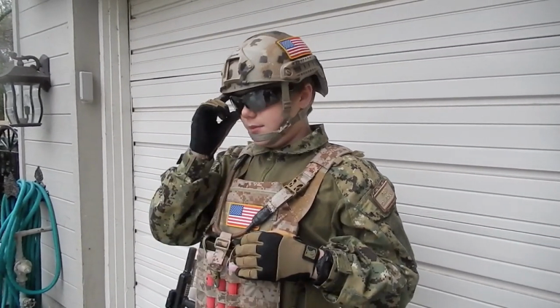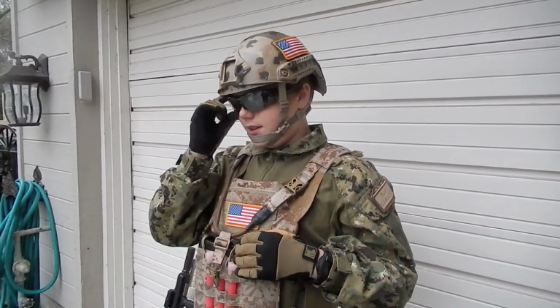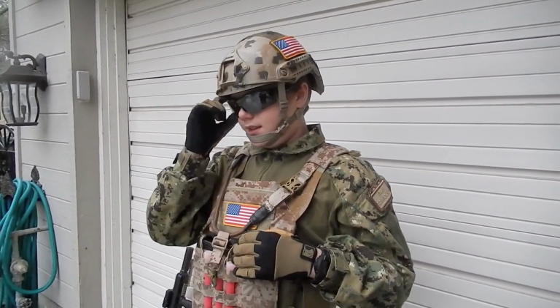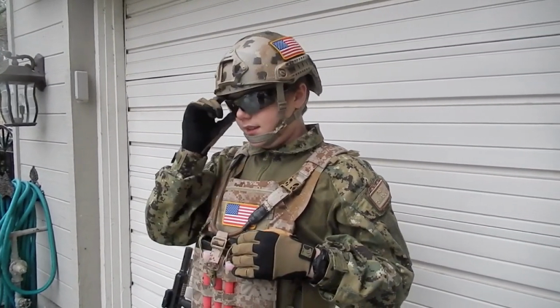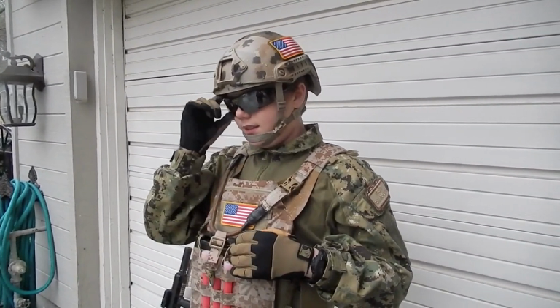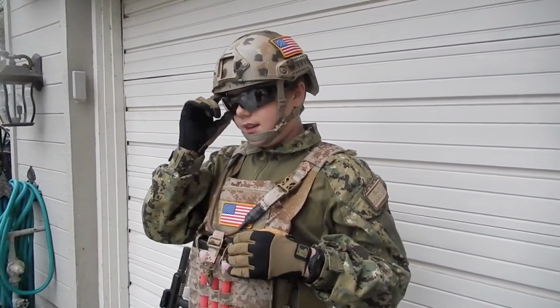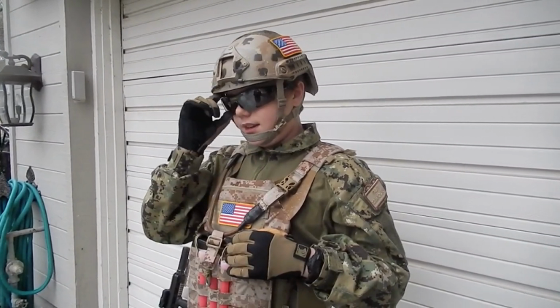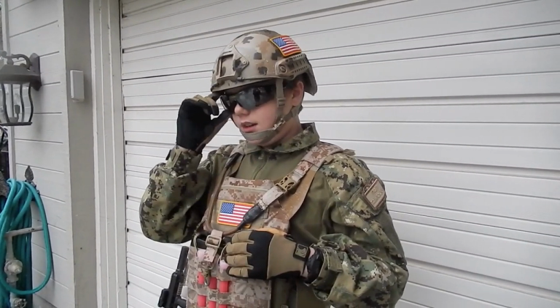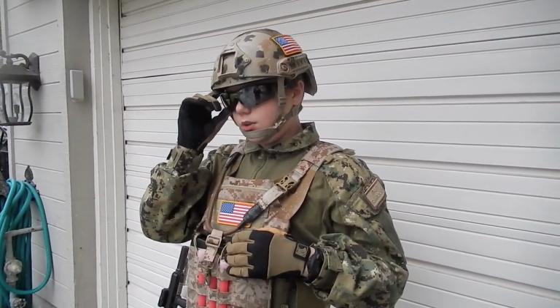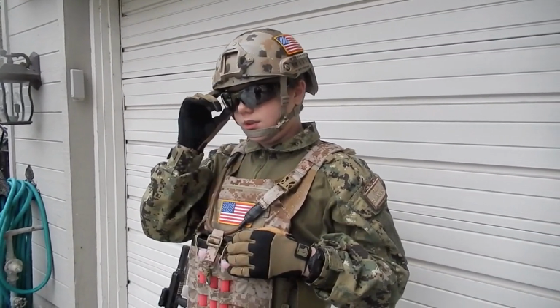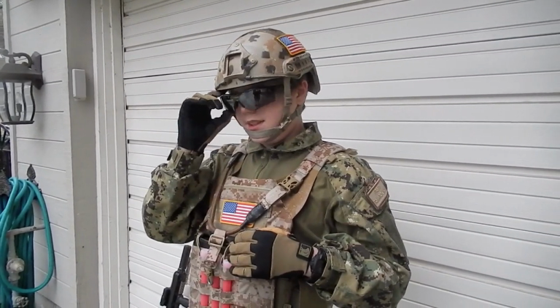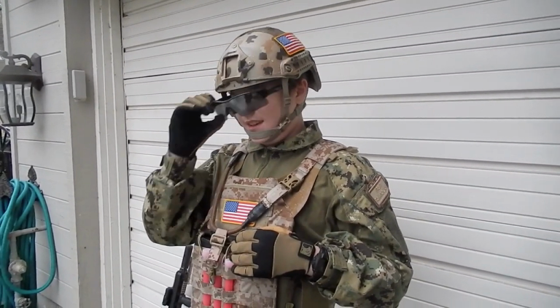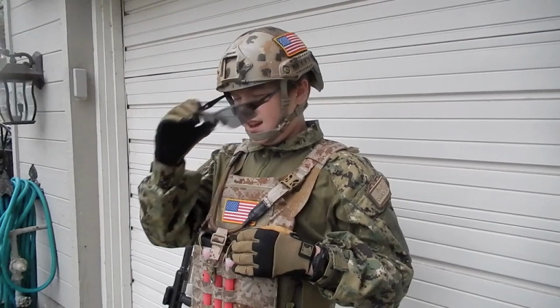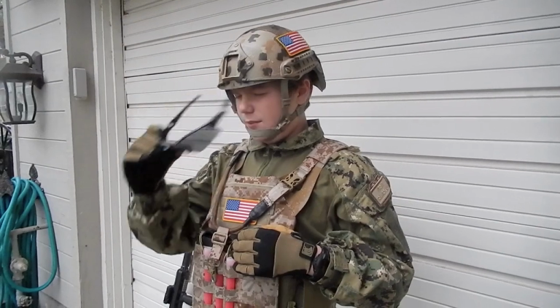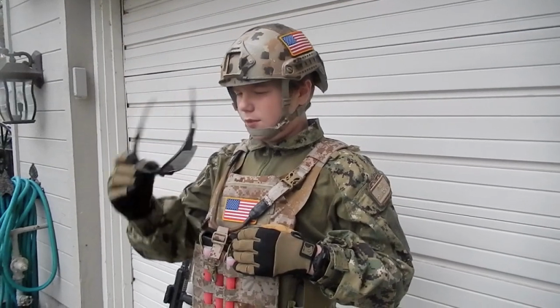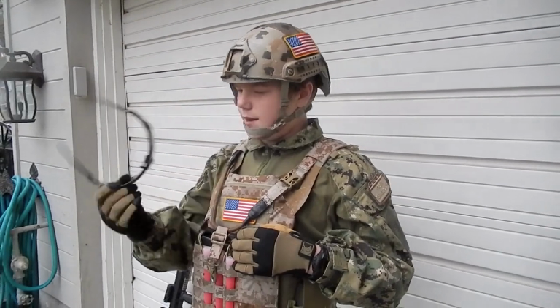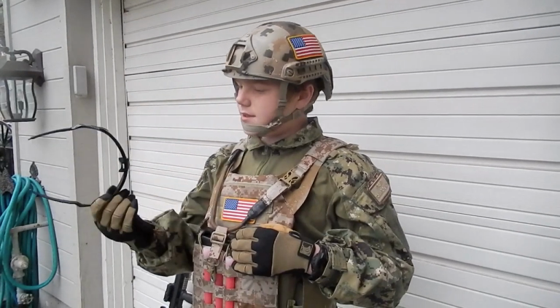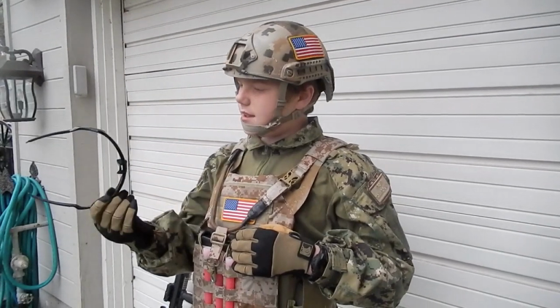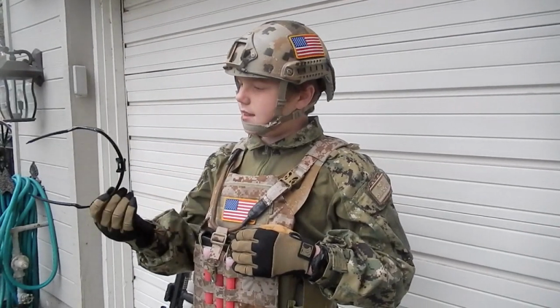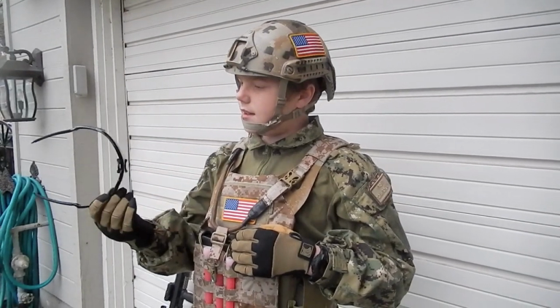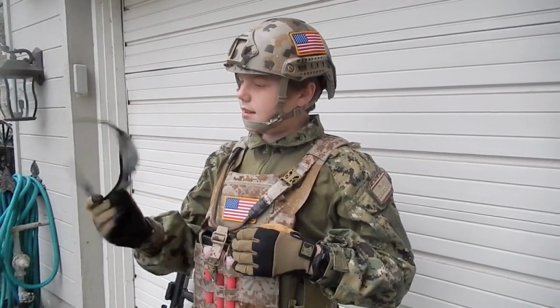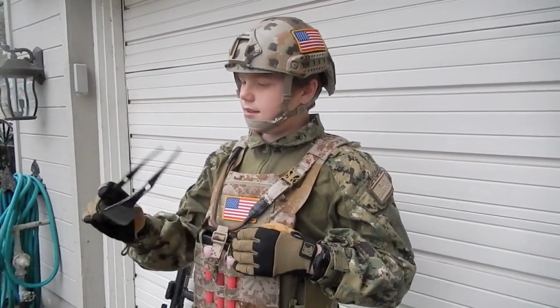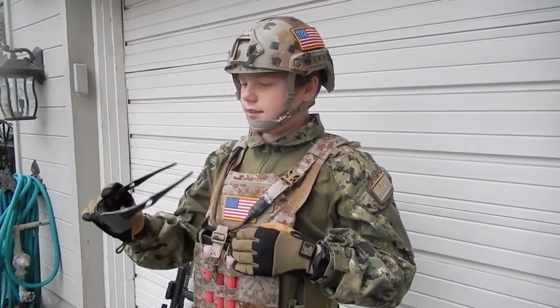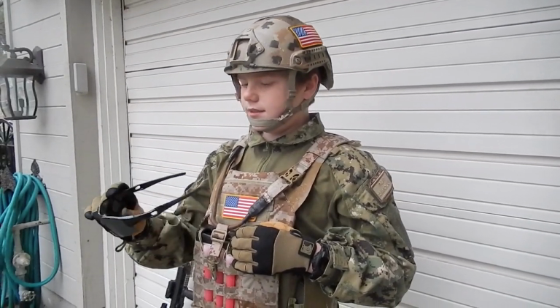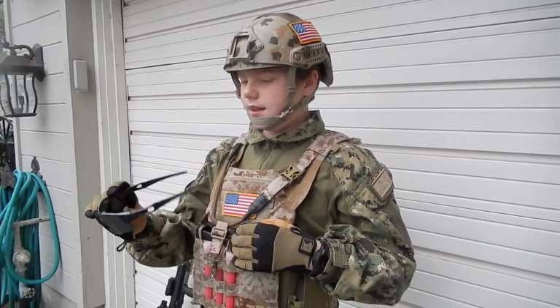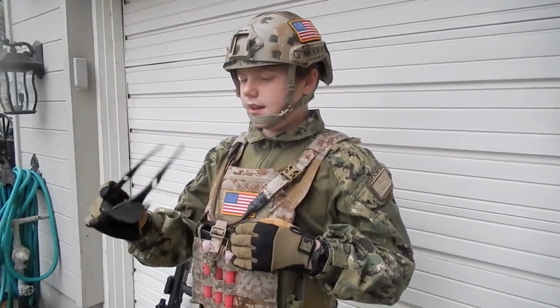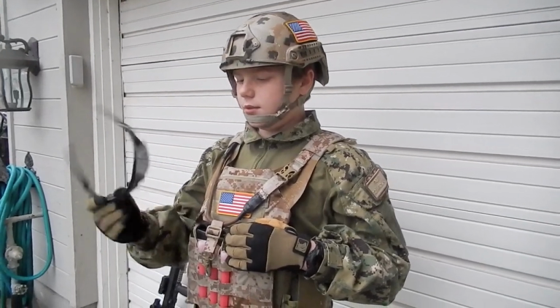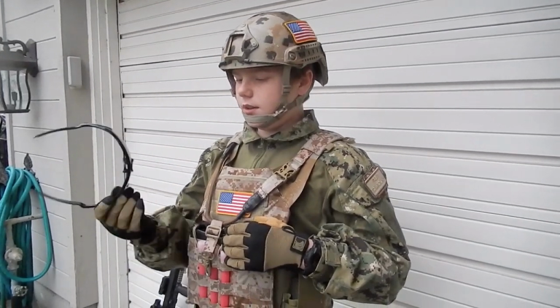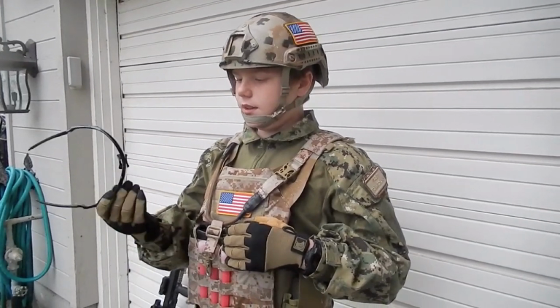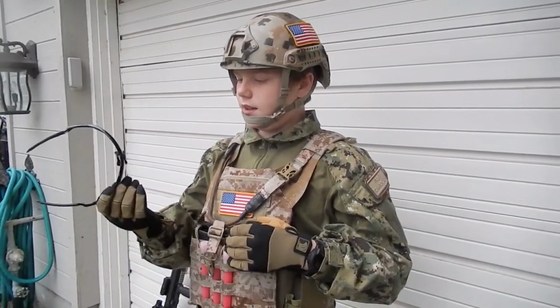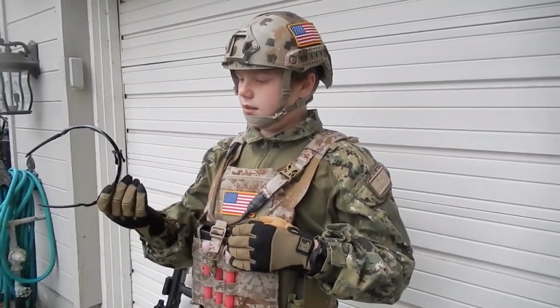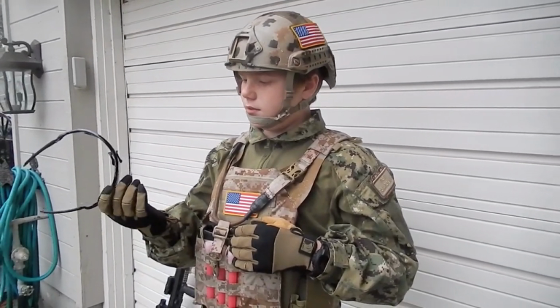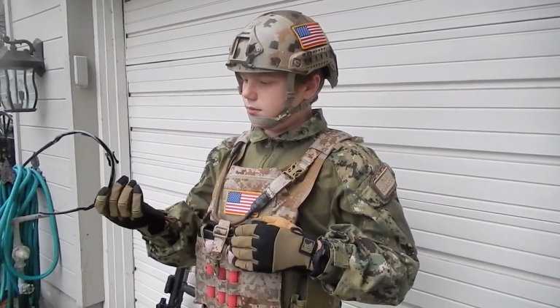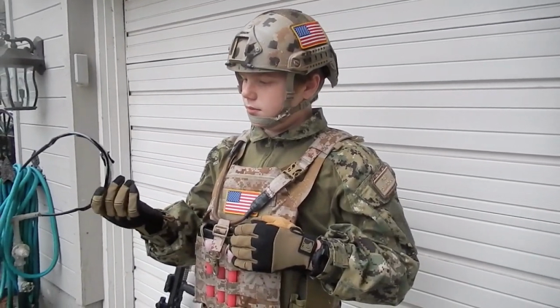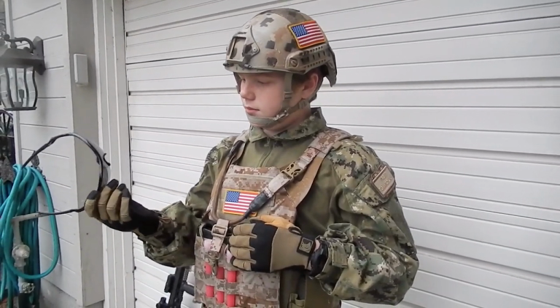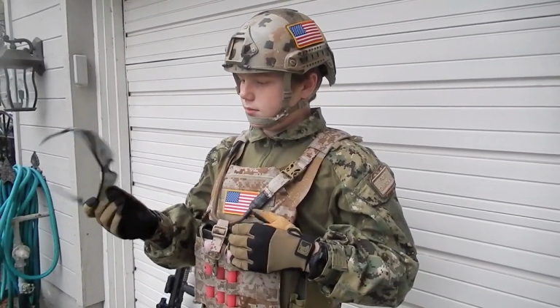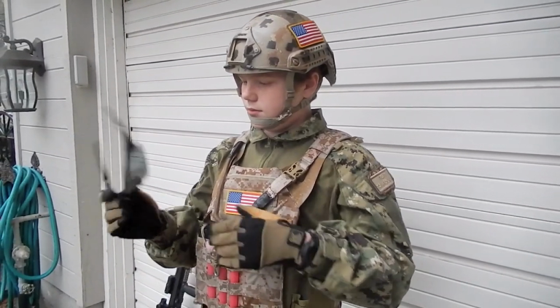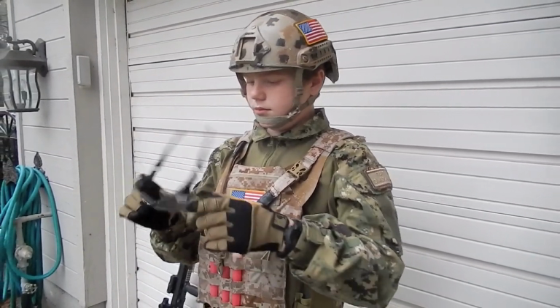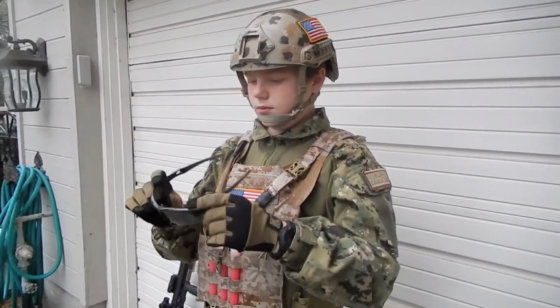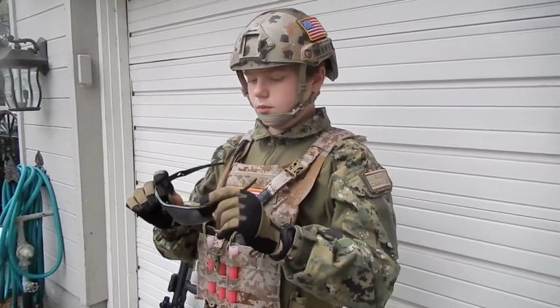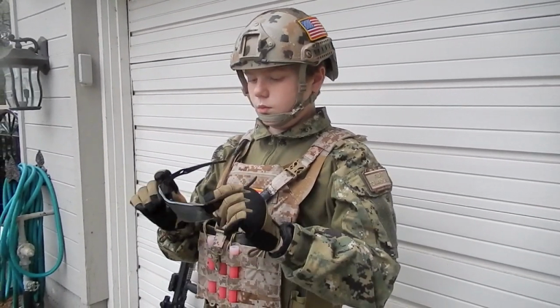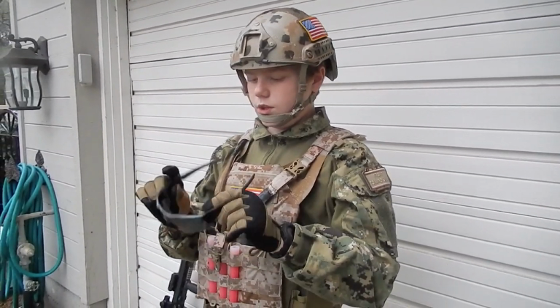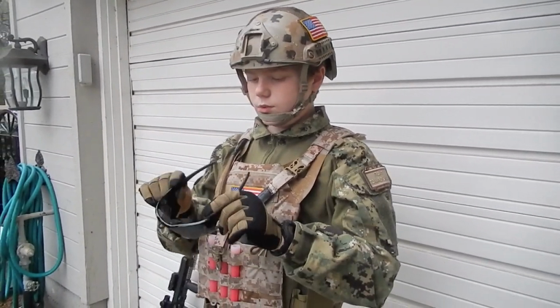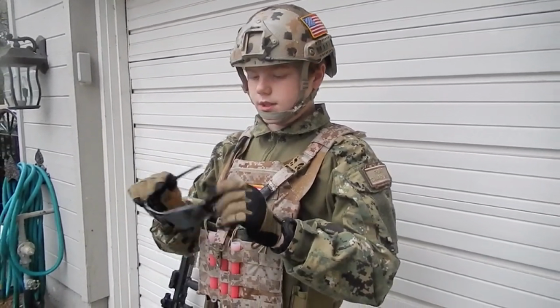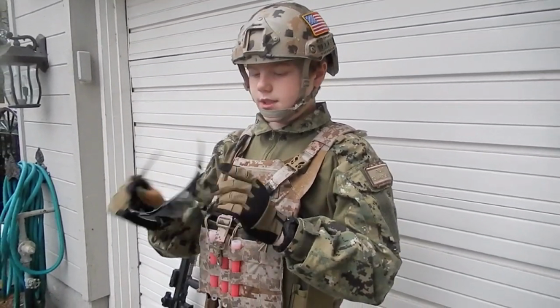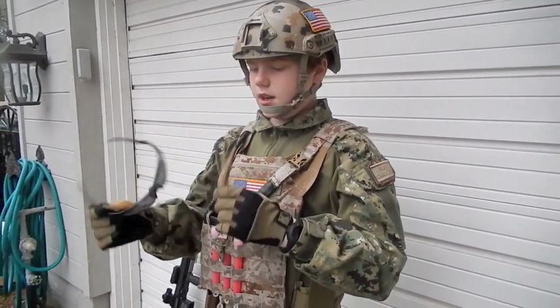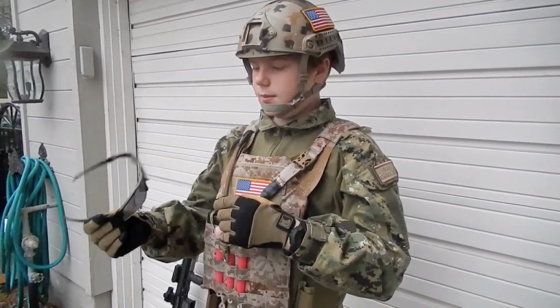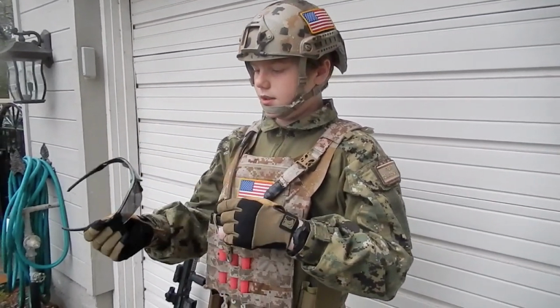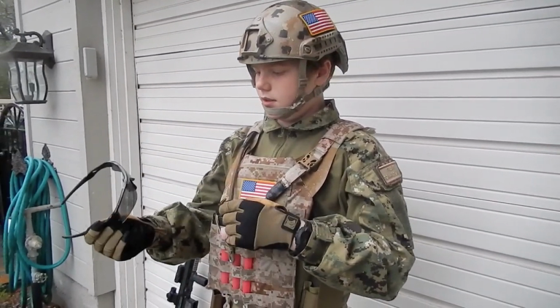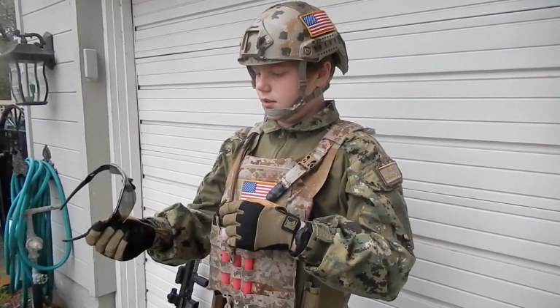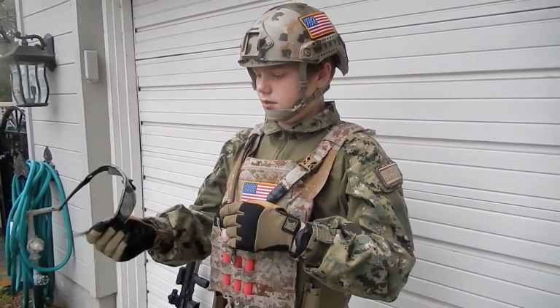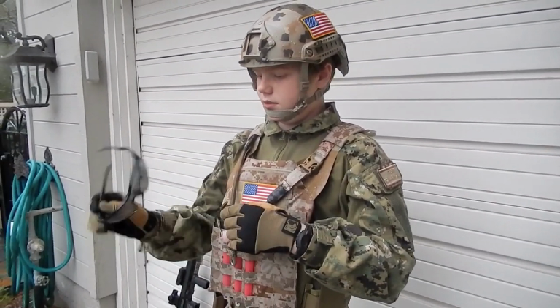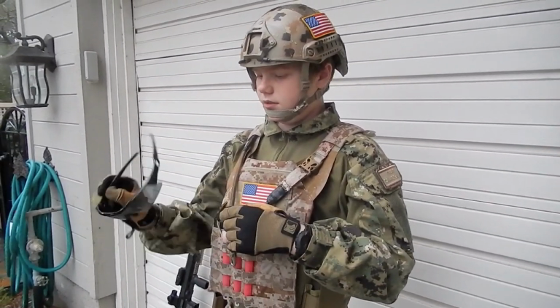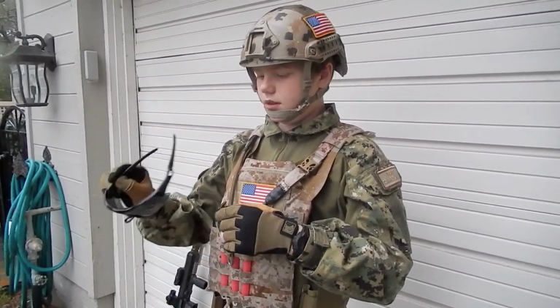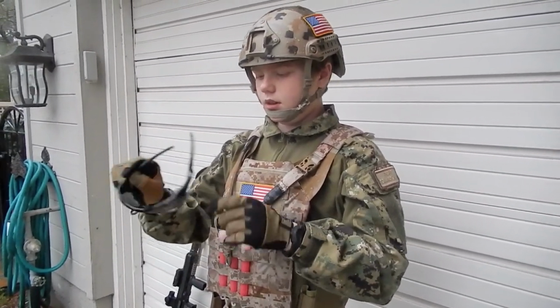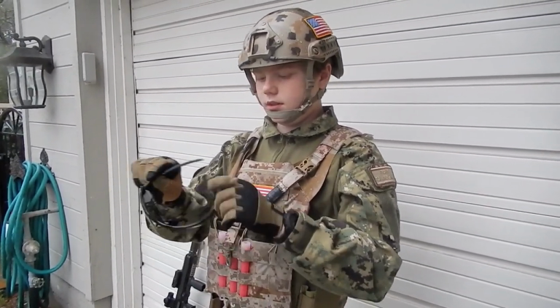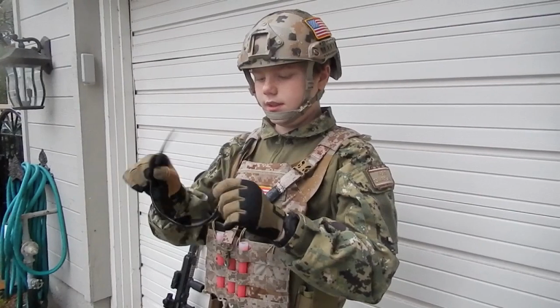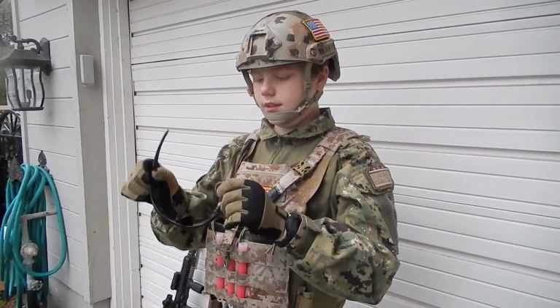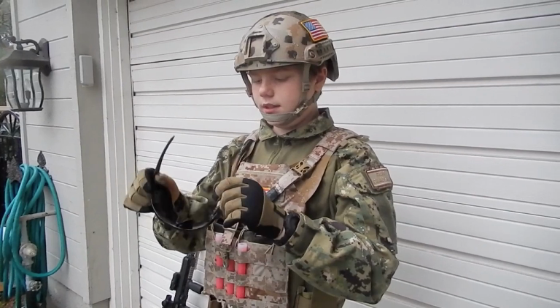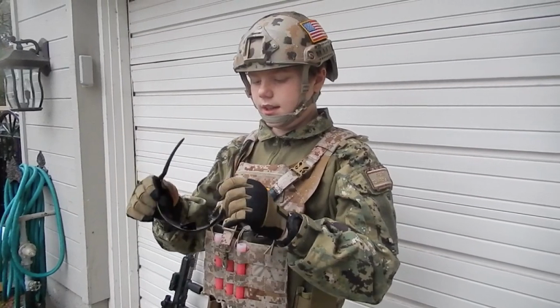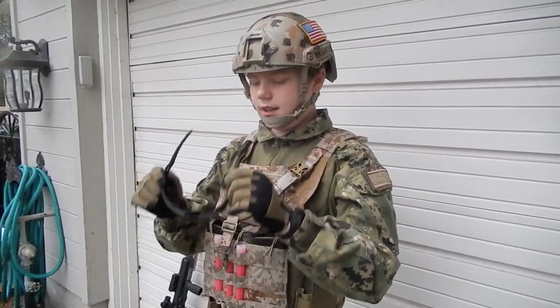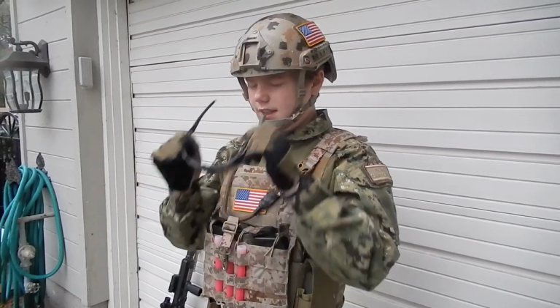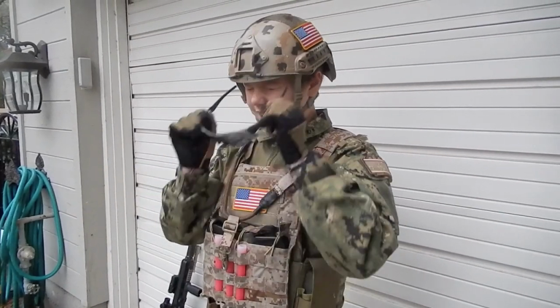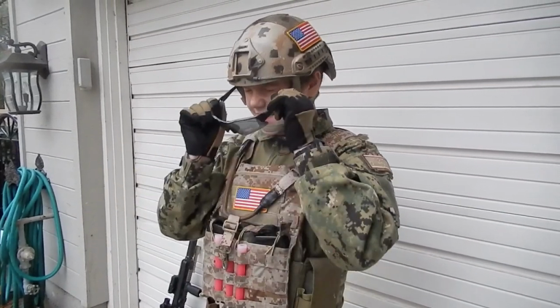I'm running Oakley M-Frames, I think. I don't really know which ones they are exactly, but they're Oakley glasses.